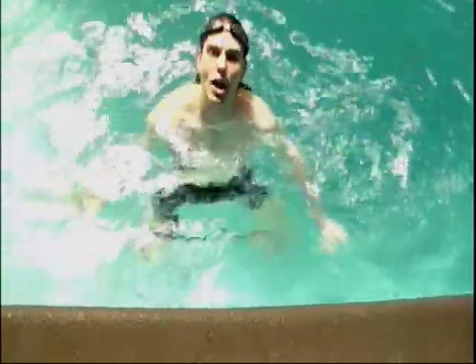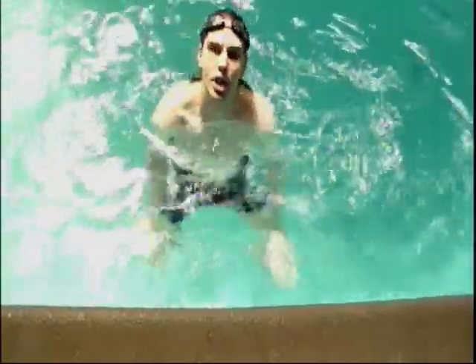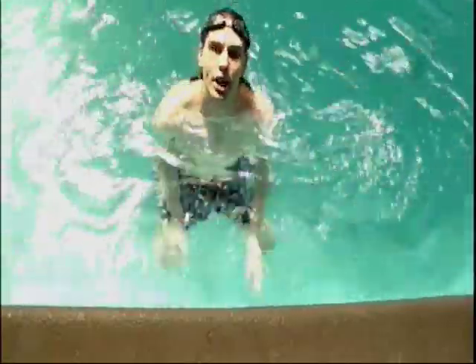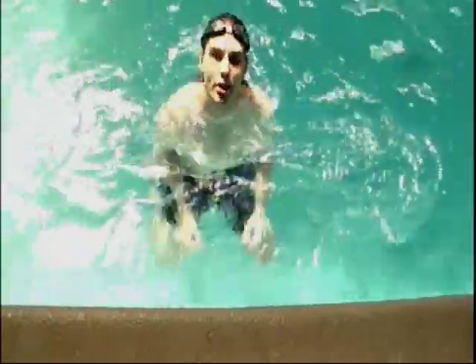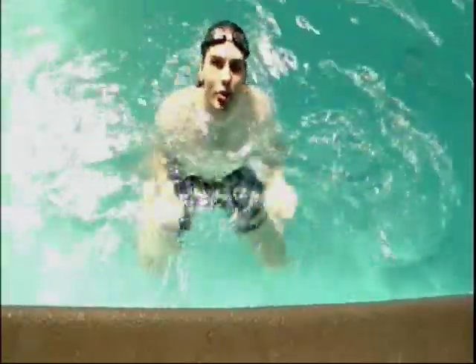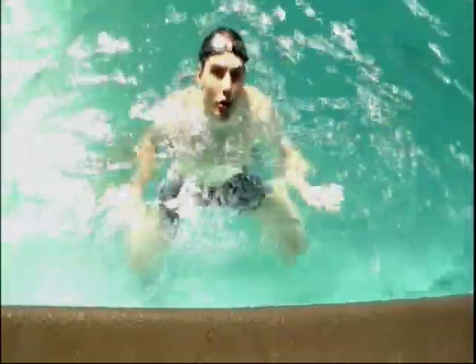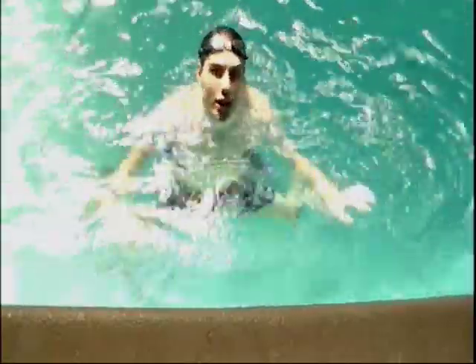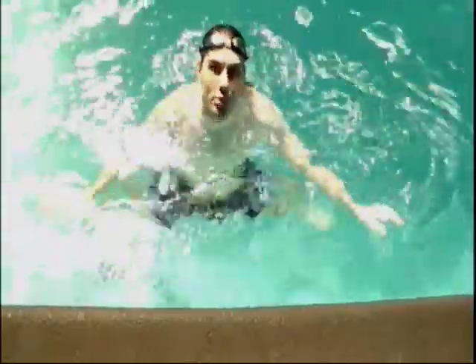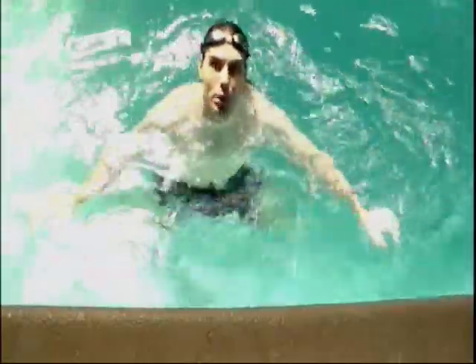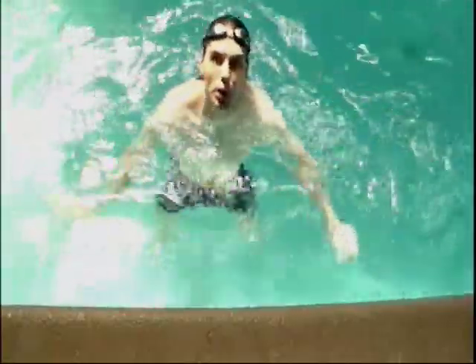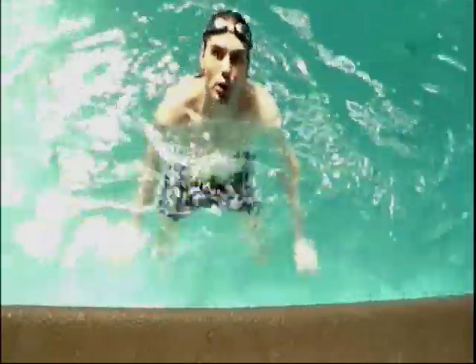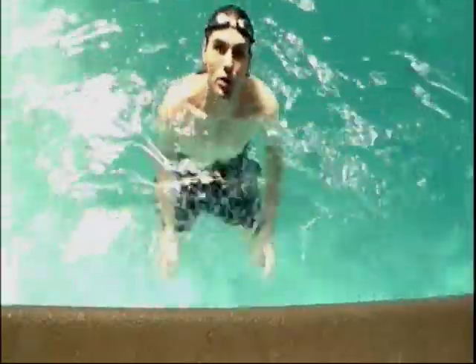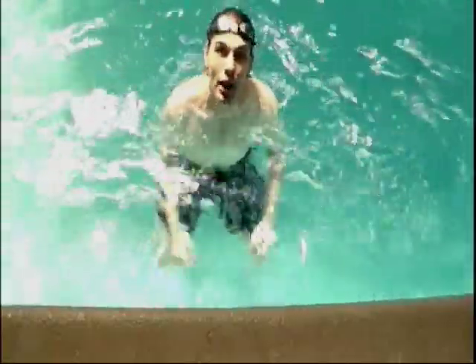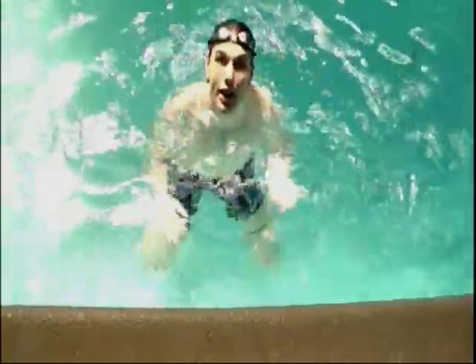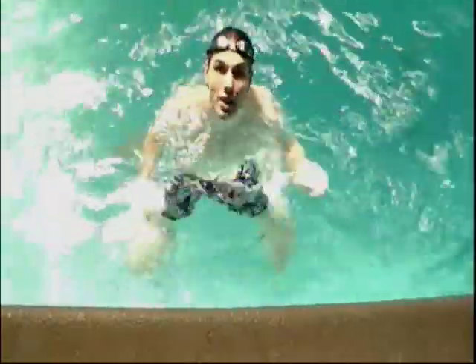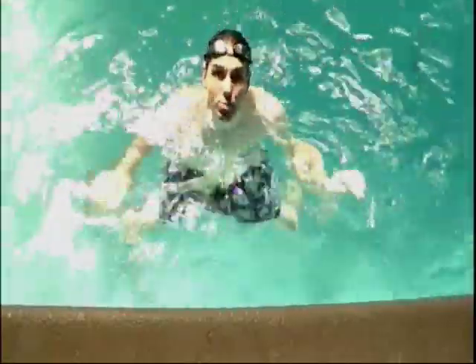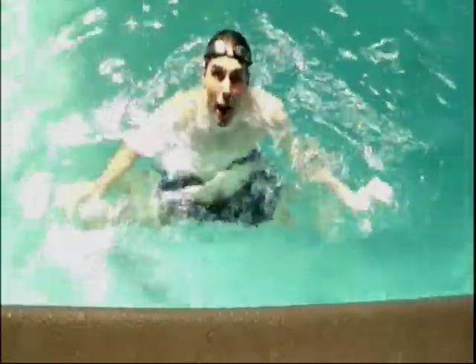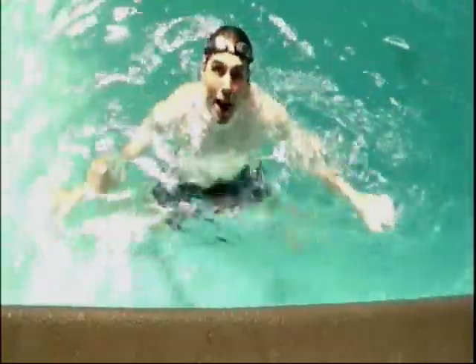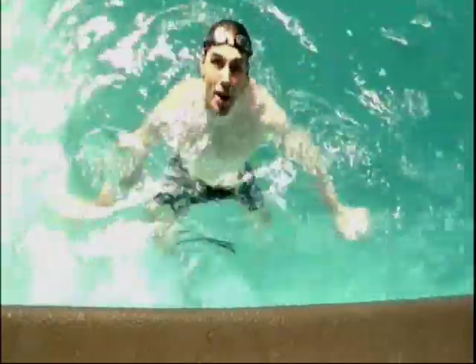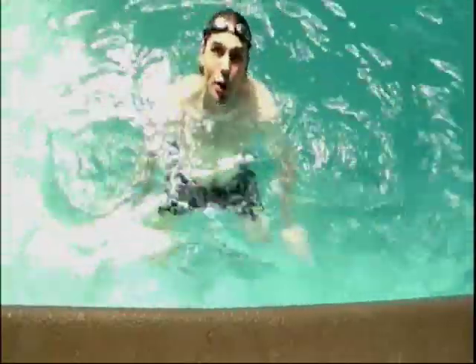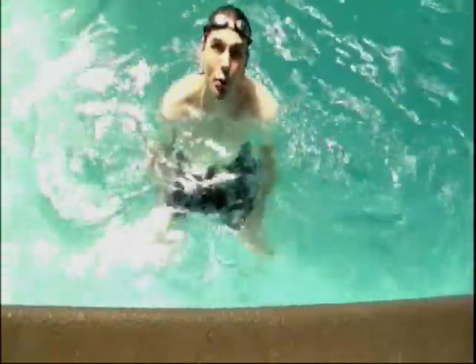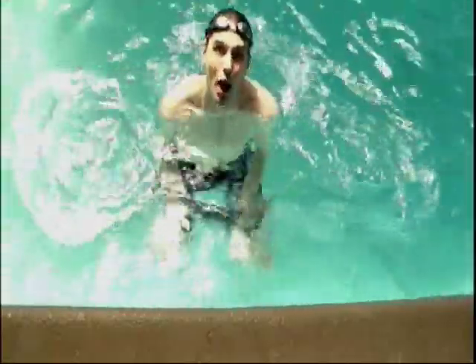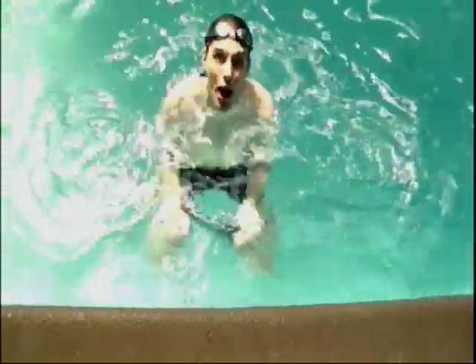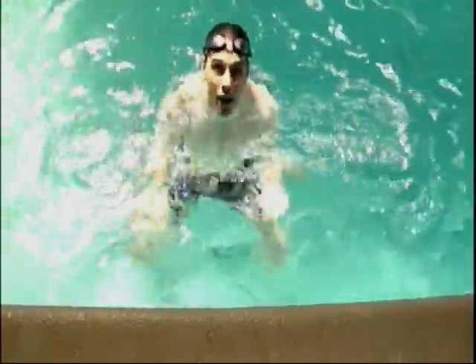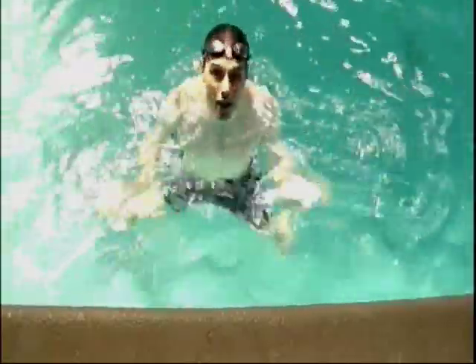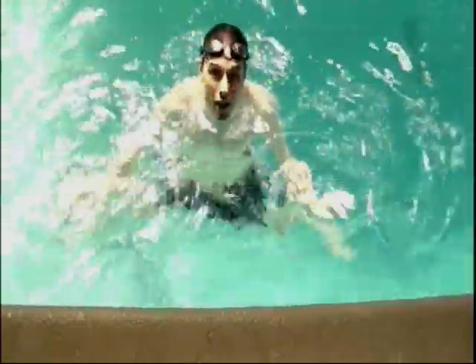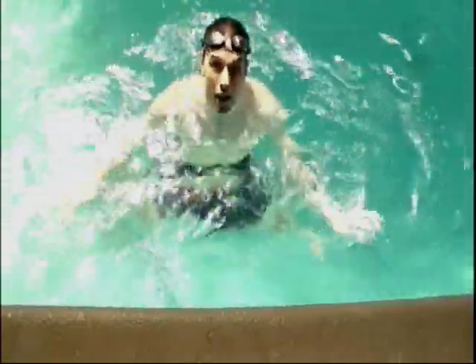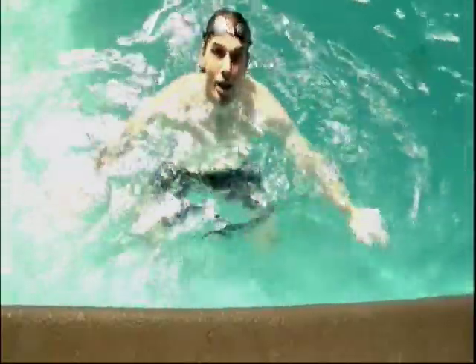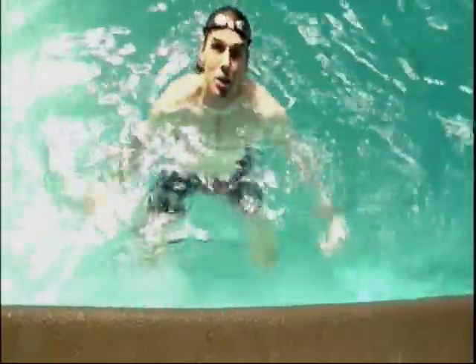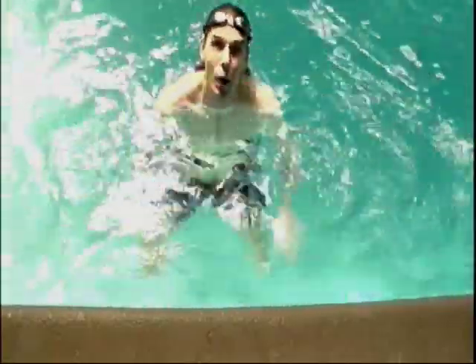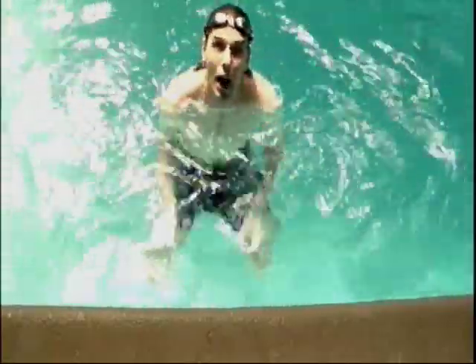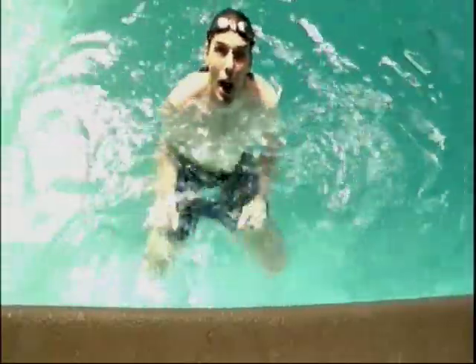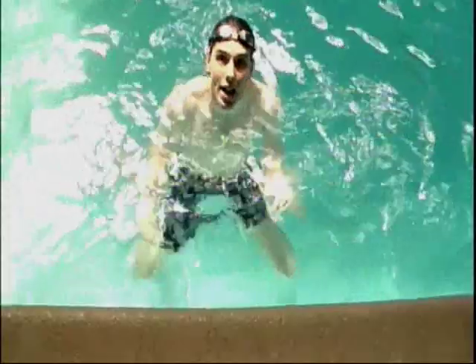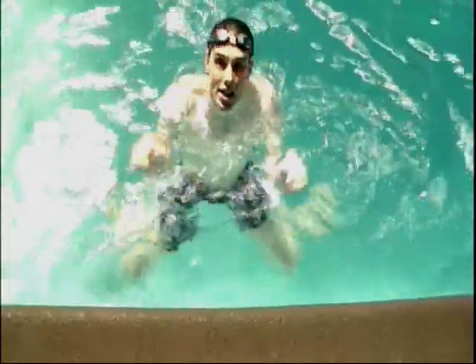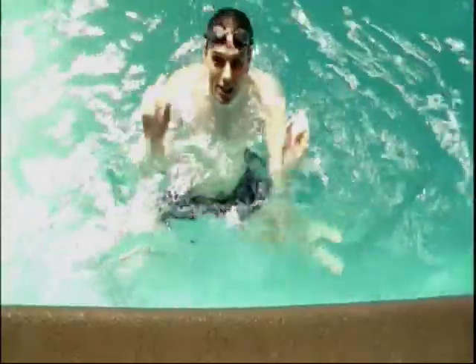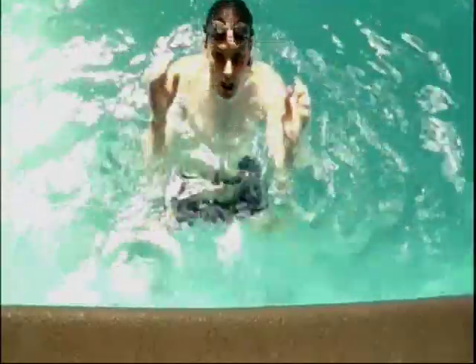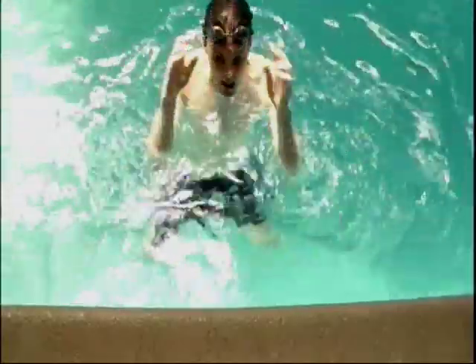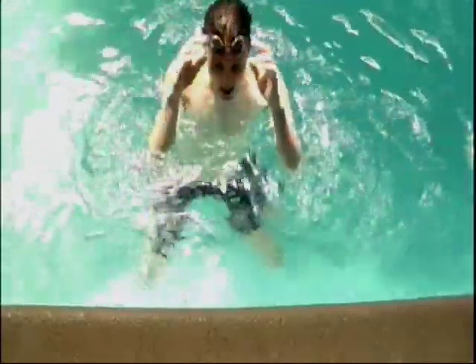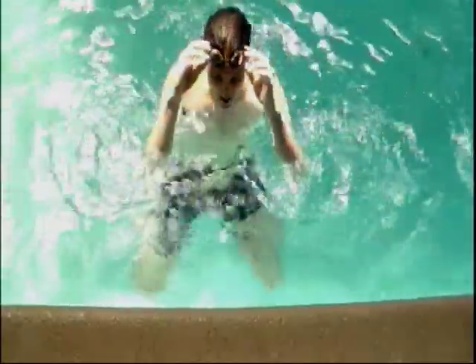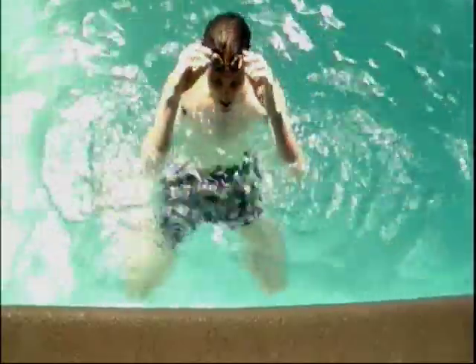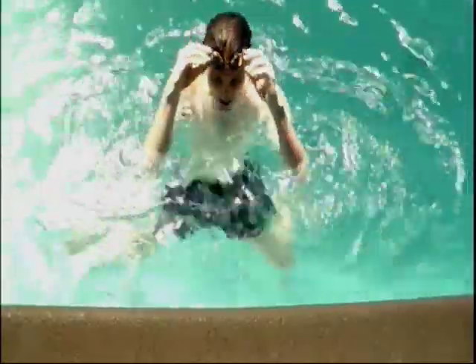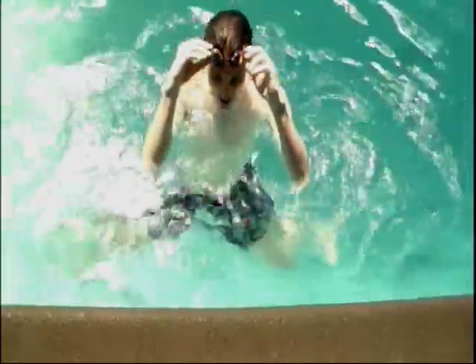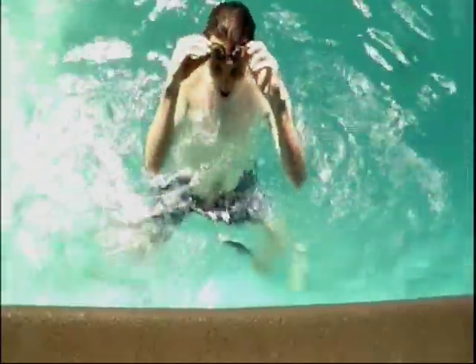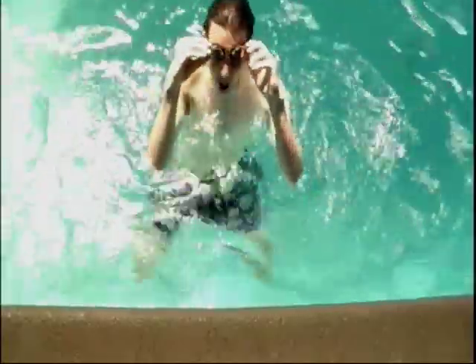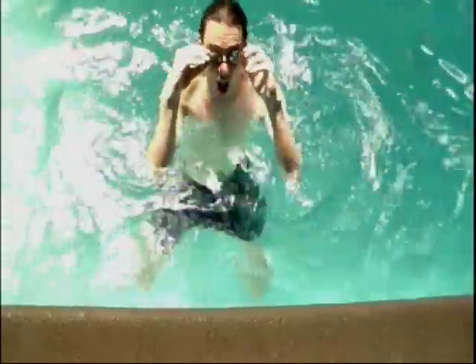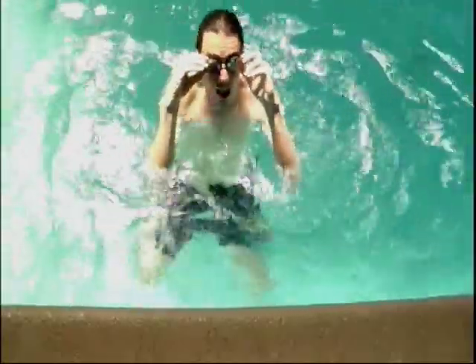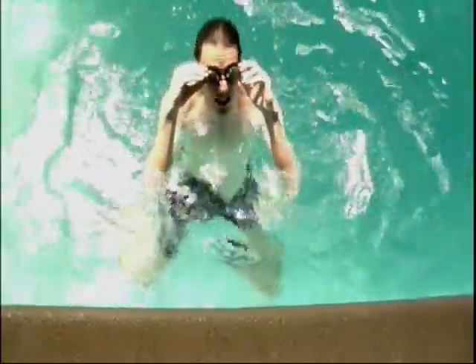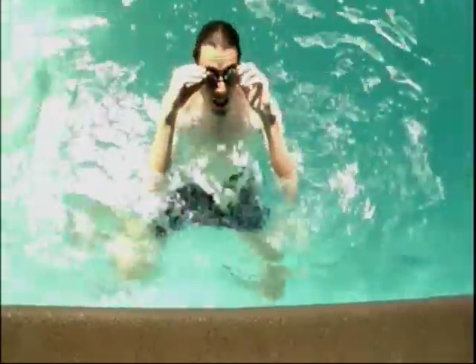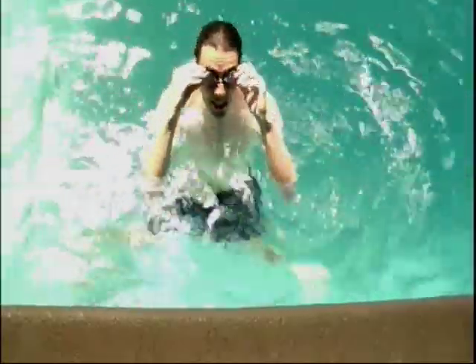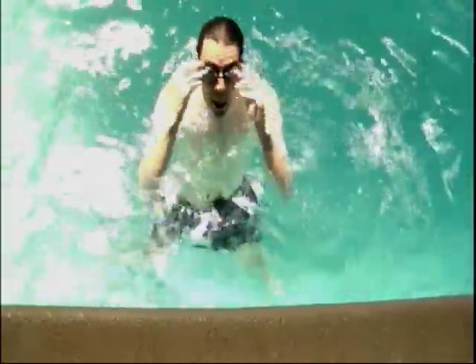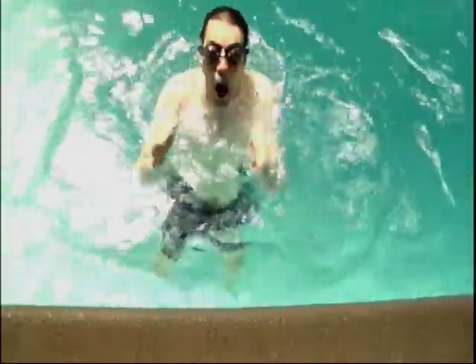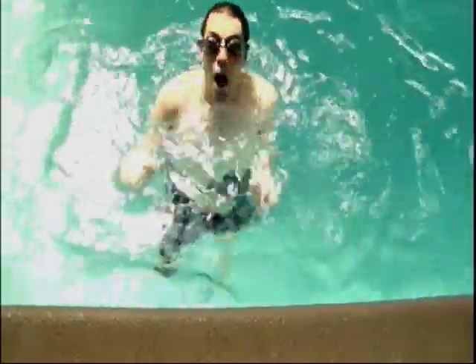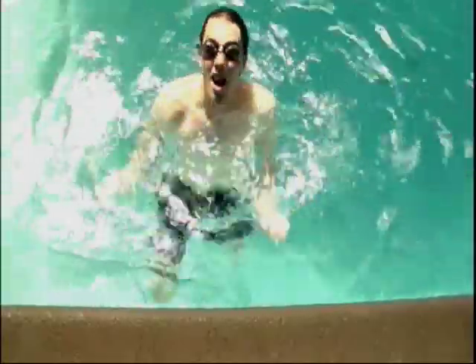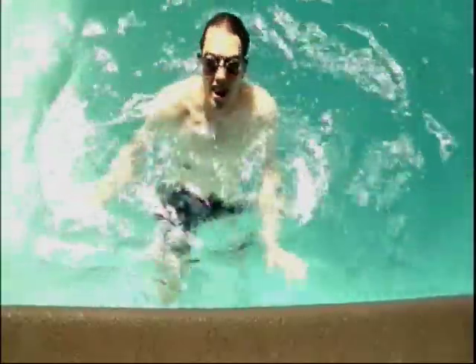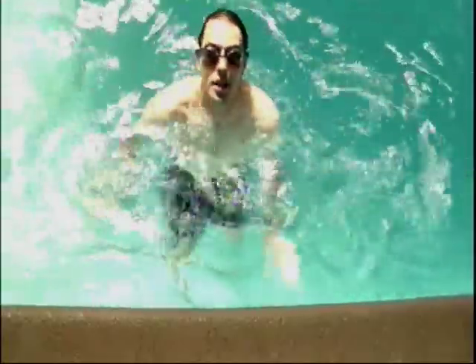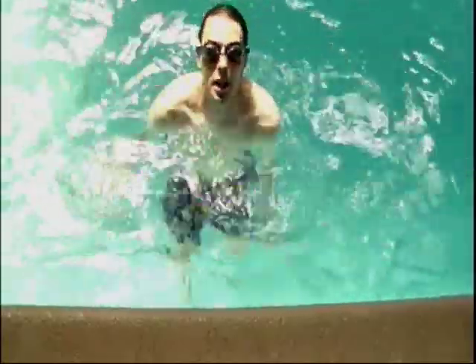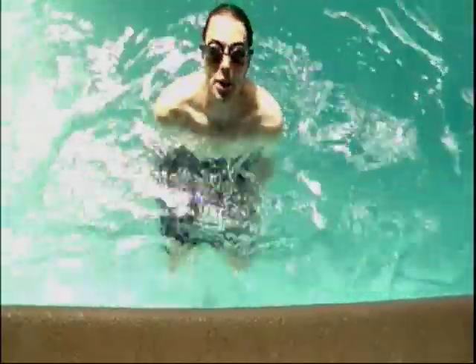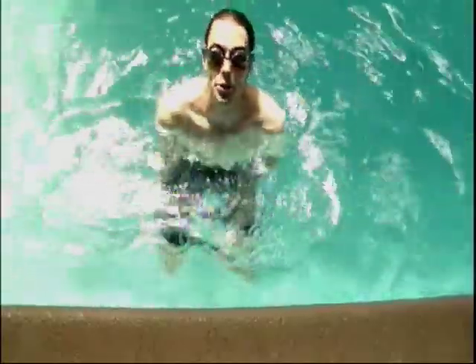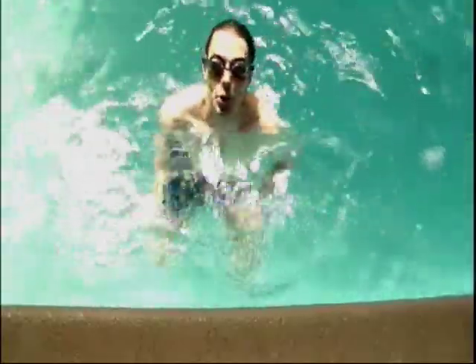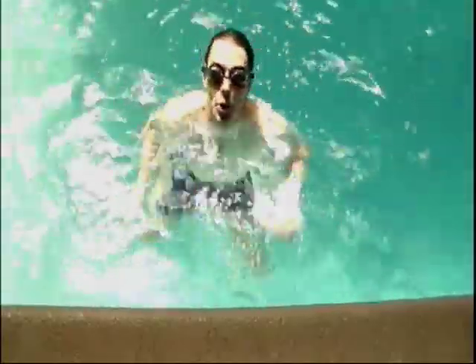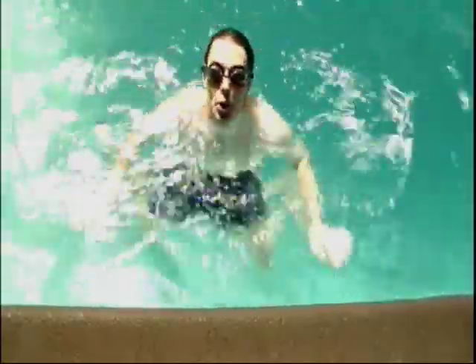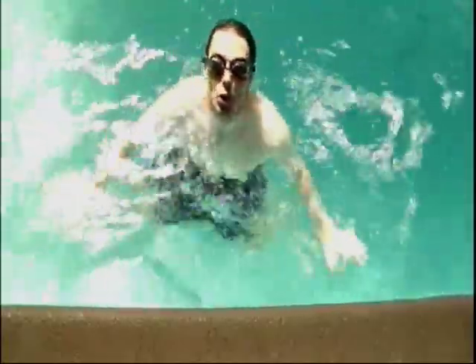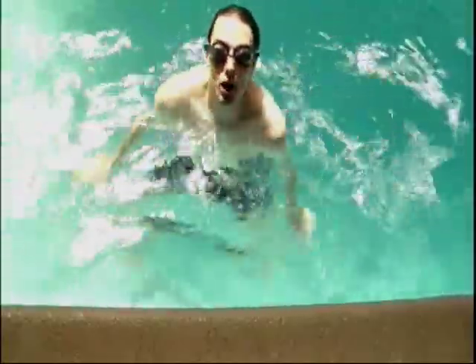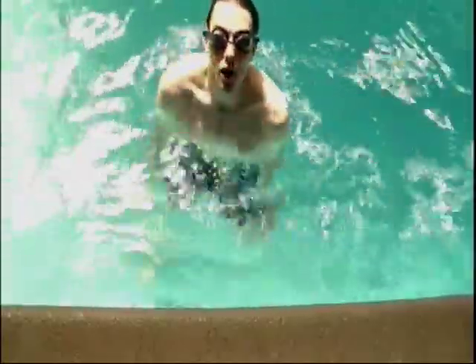Watching an inflated balloon expand with water is why science is so cool.